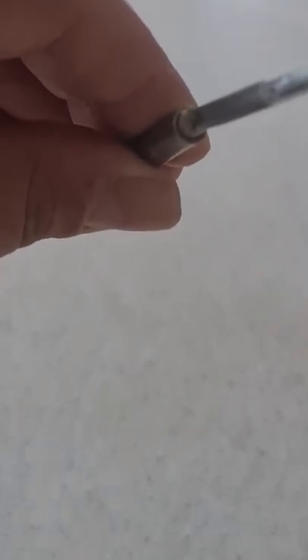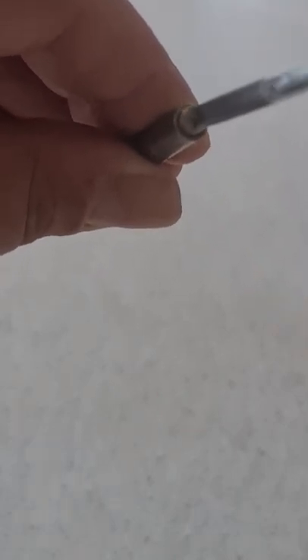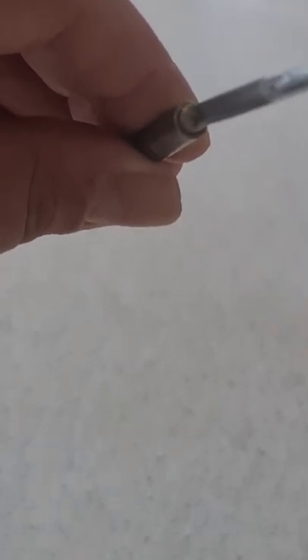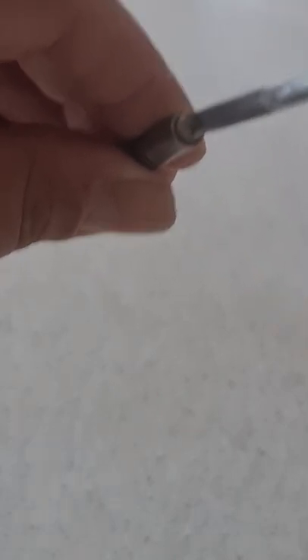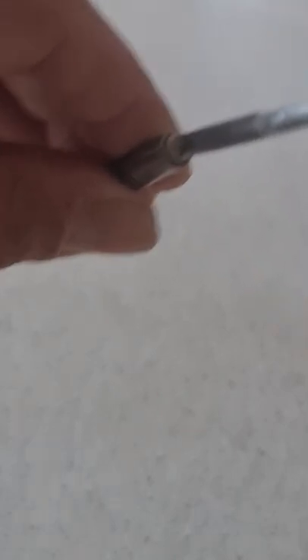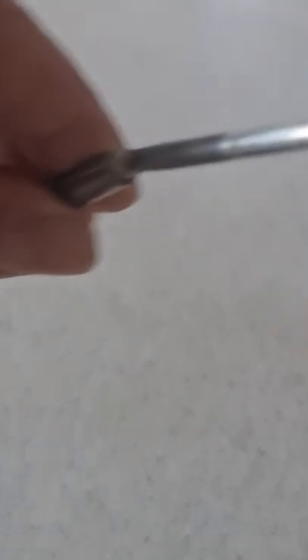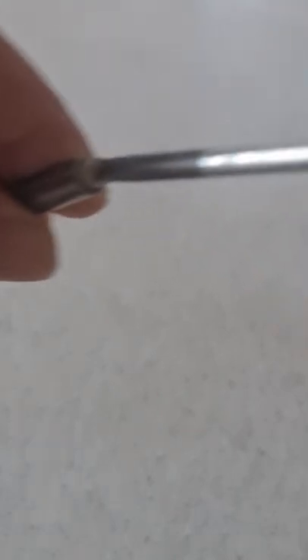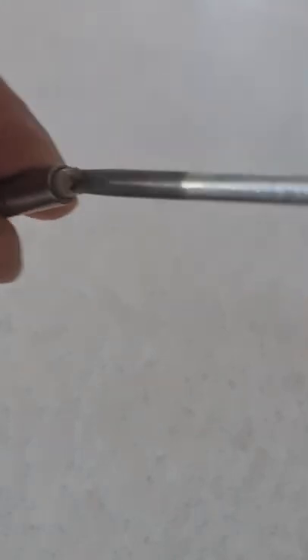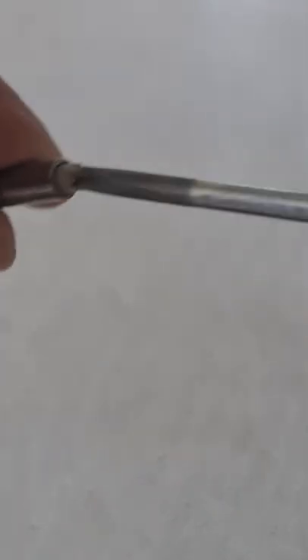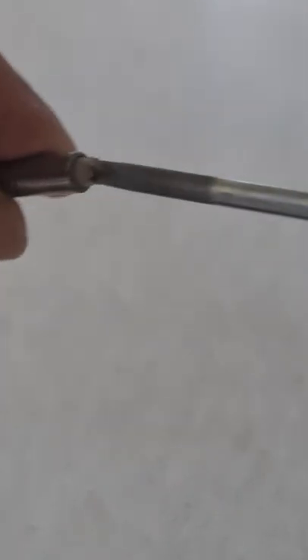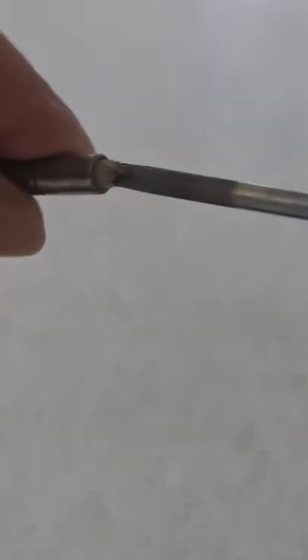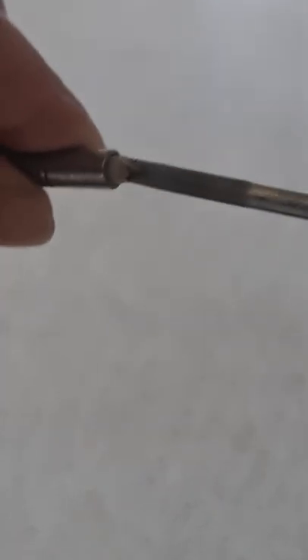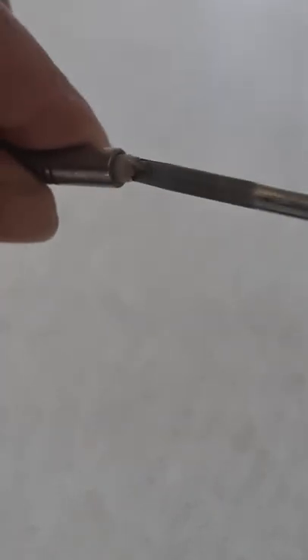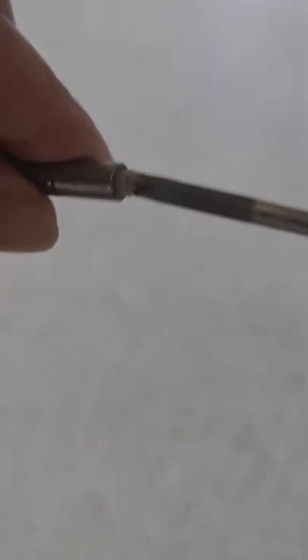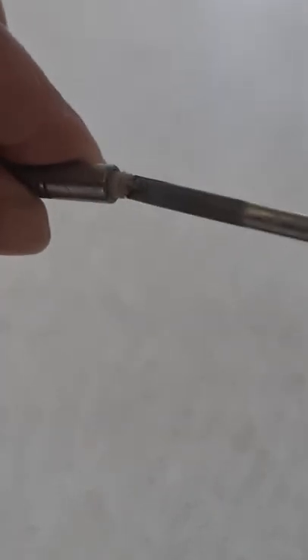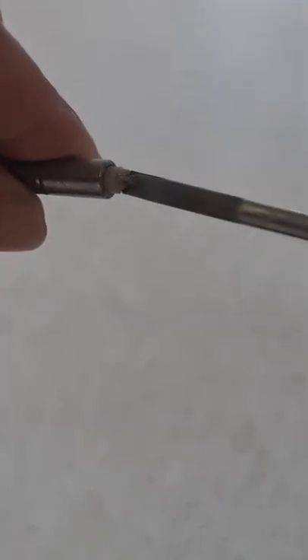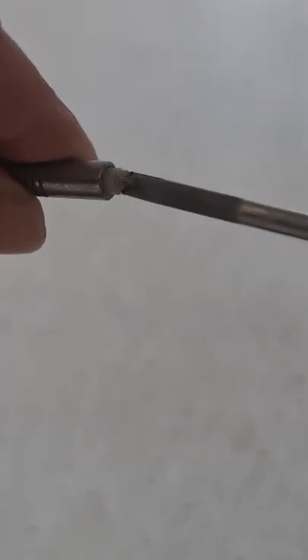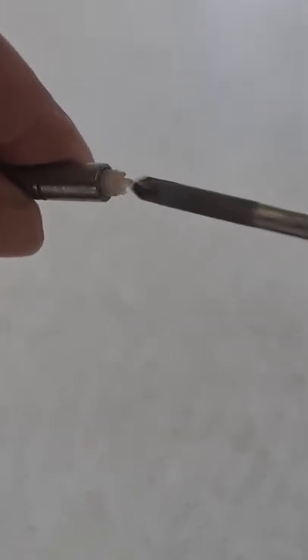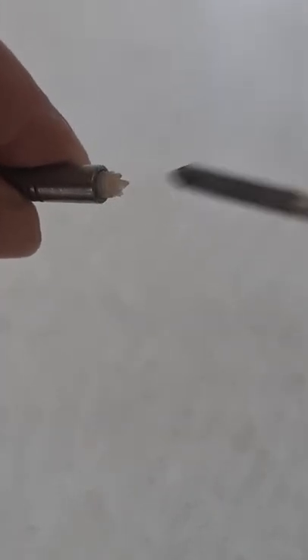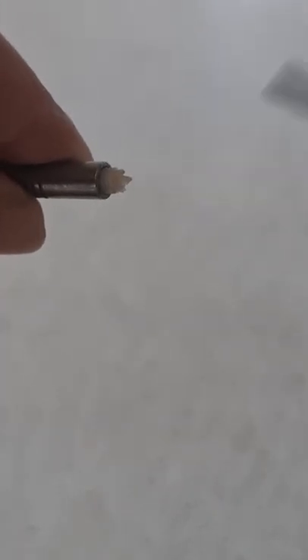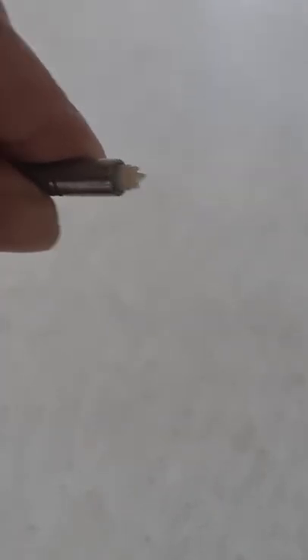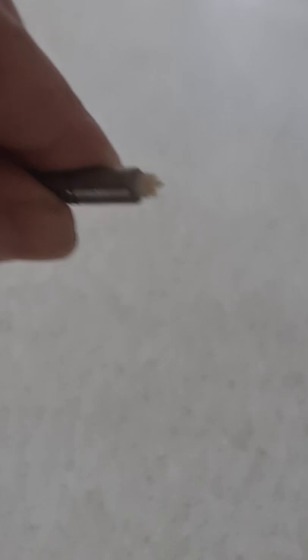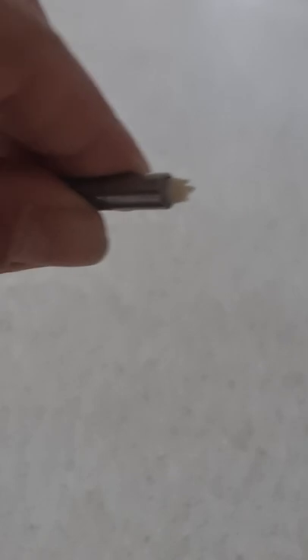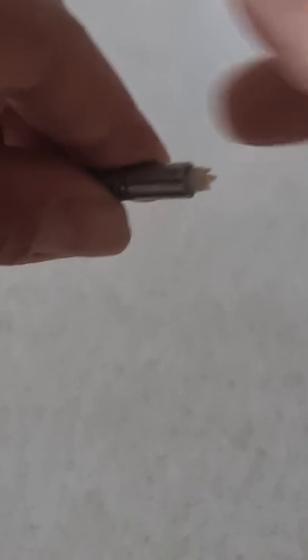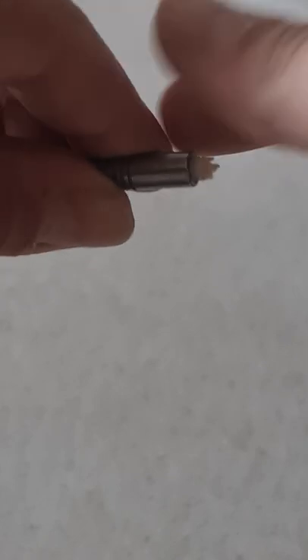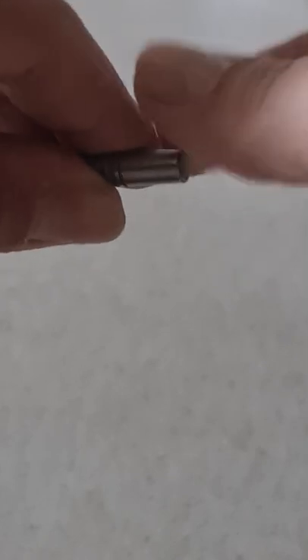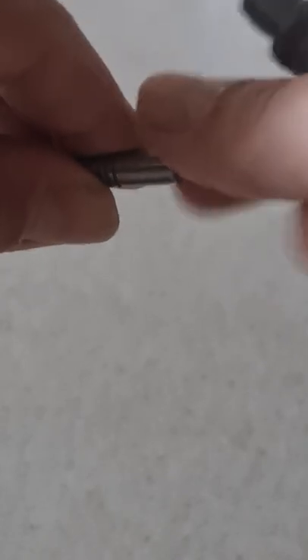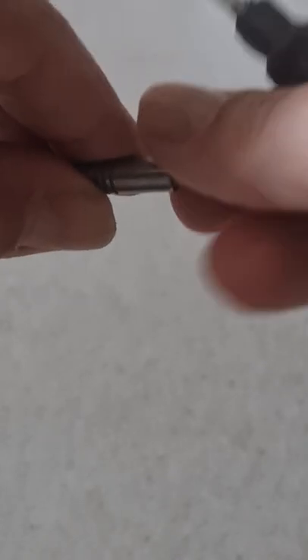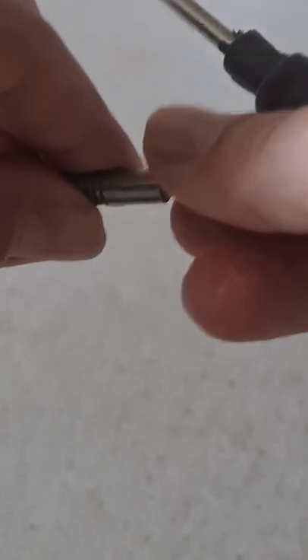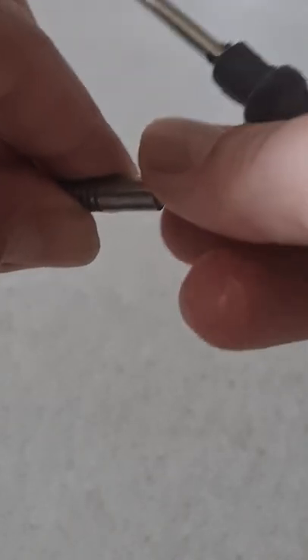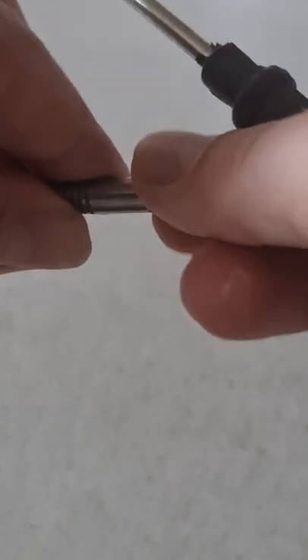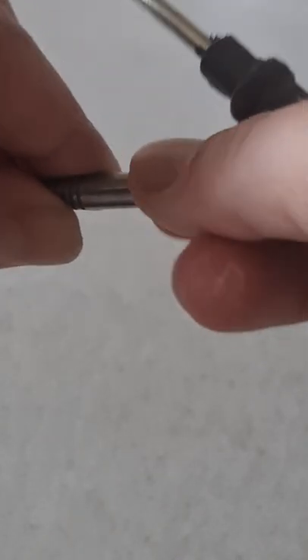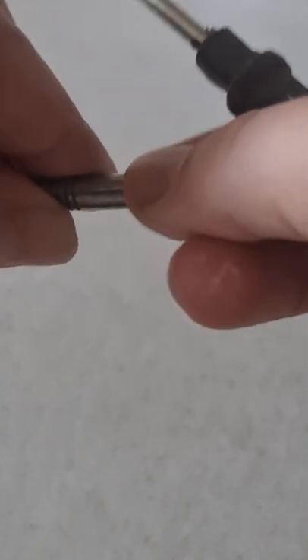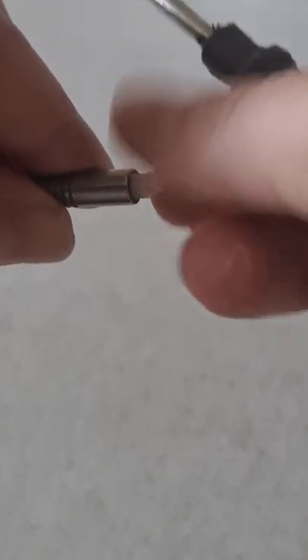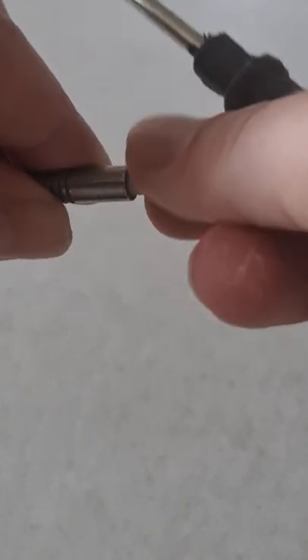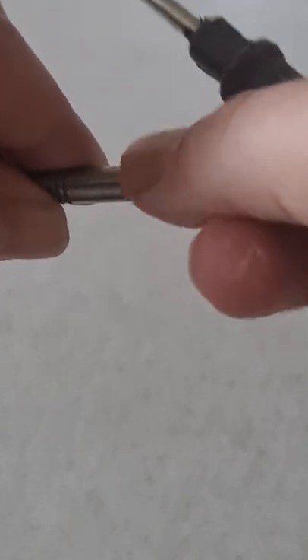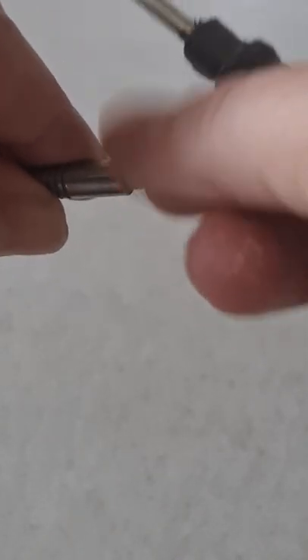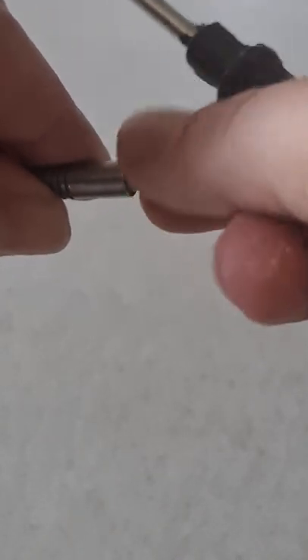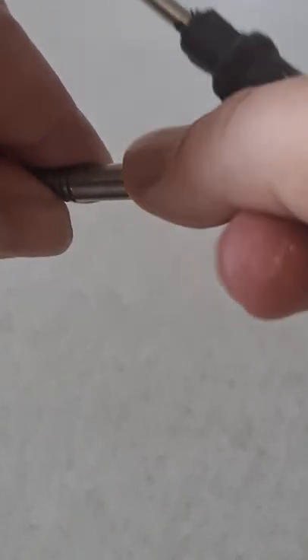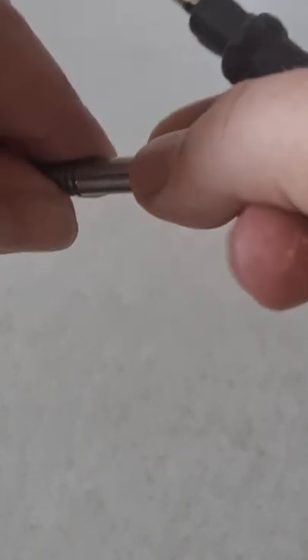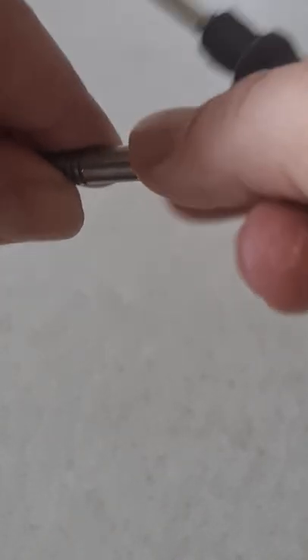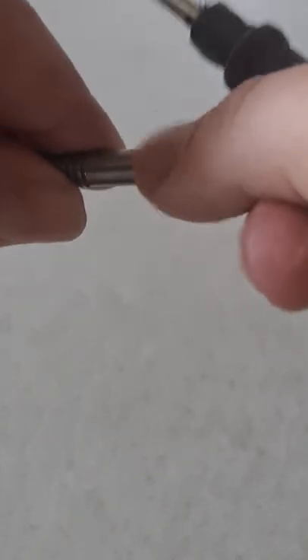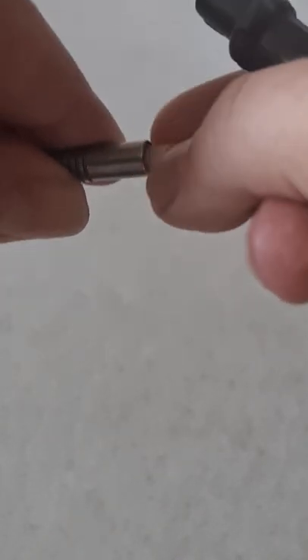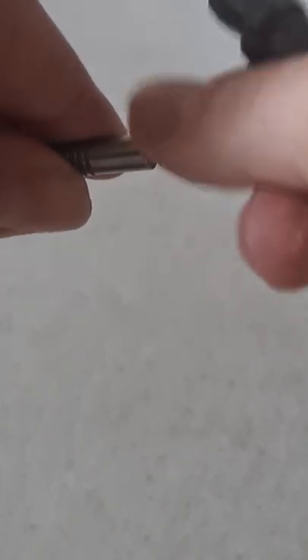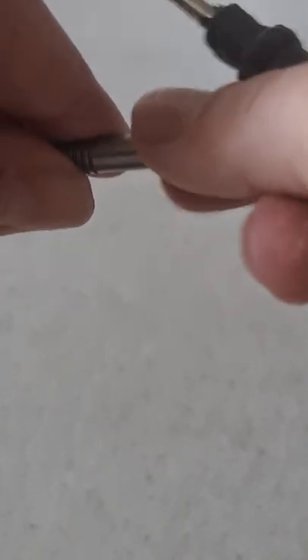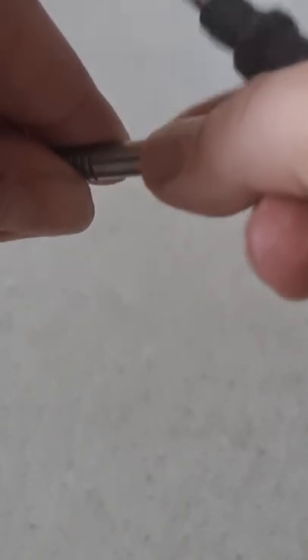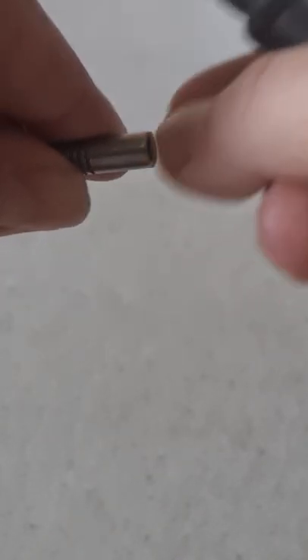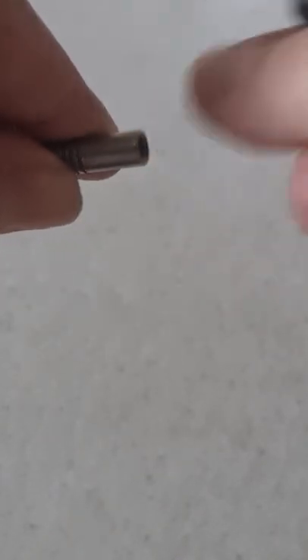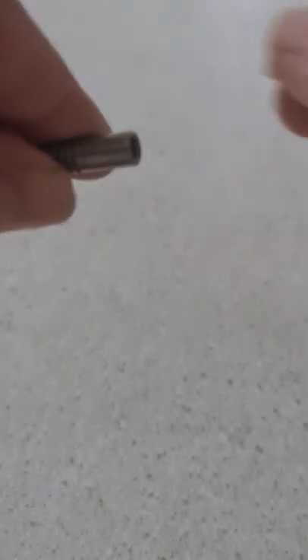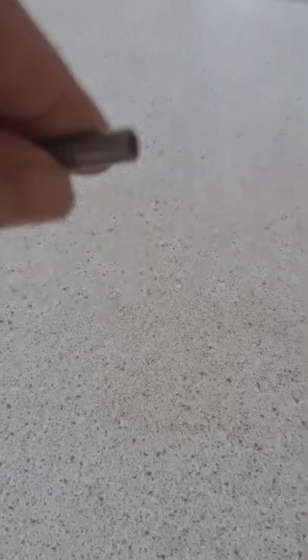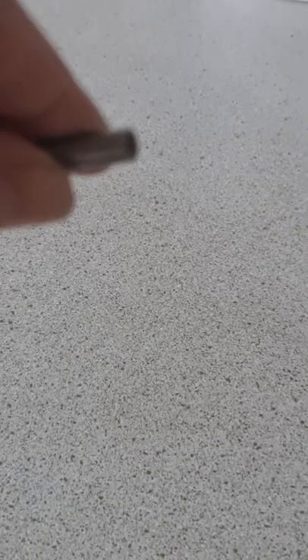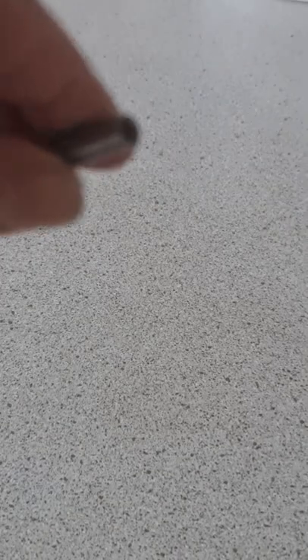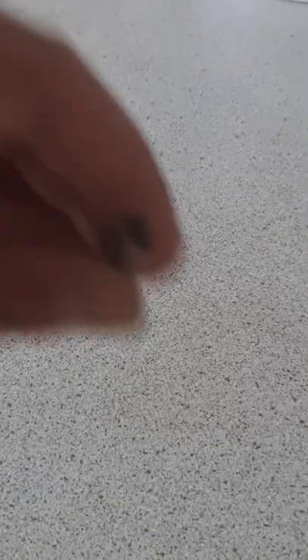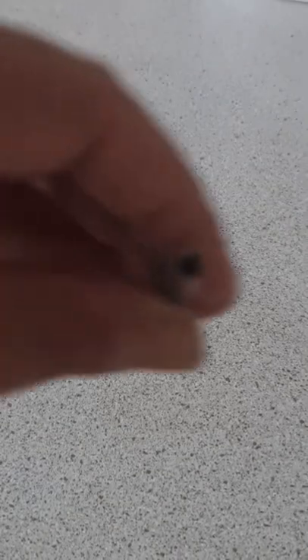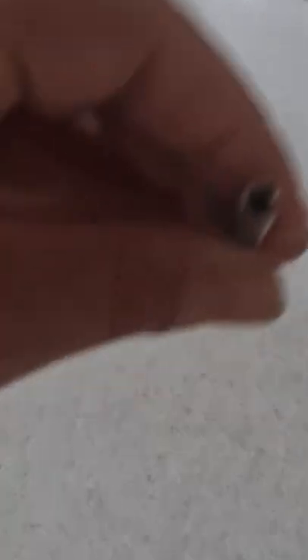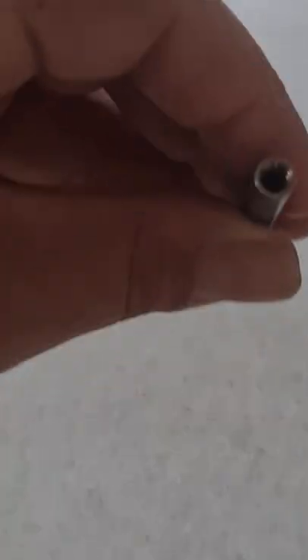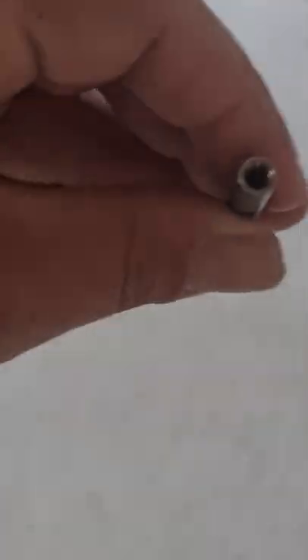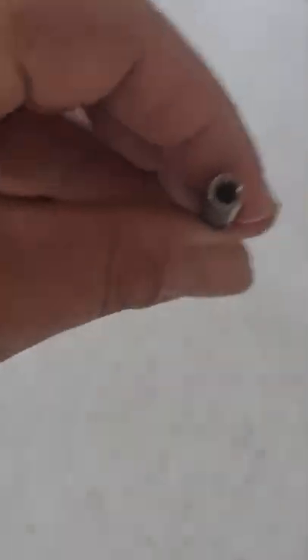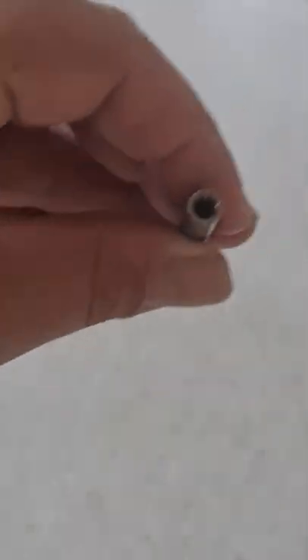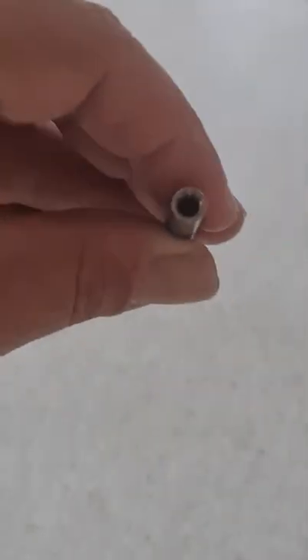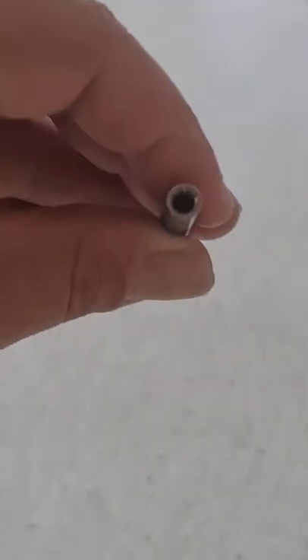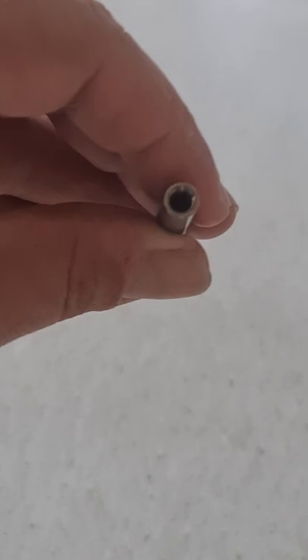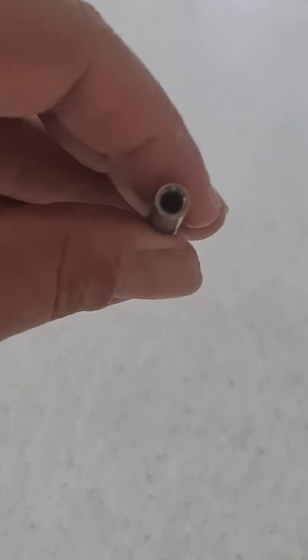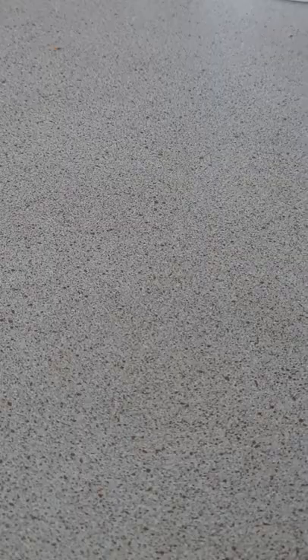Simply put it in, treat it like a screw and unscrew it from the dart. And that's how you get a broken stuck stem out of your dart.